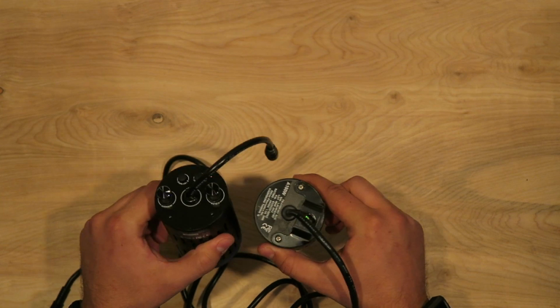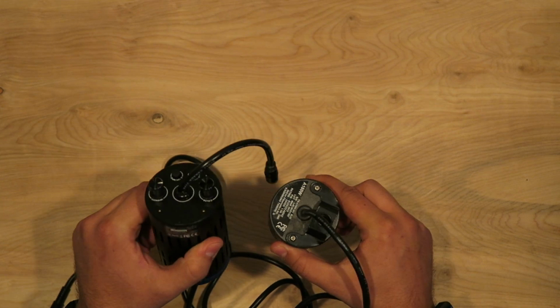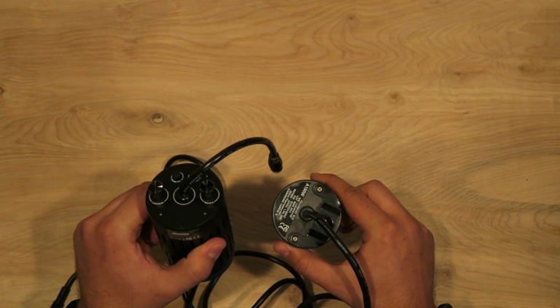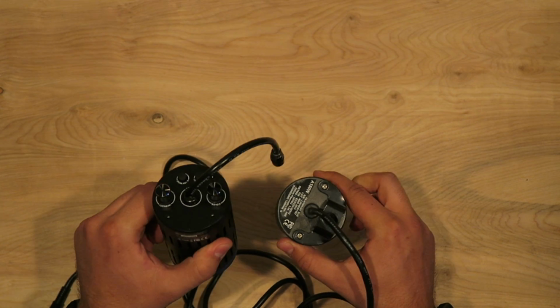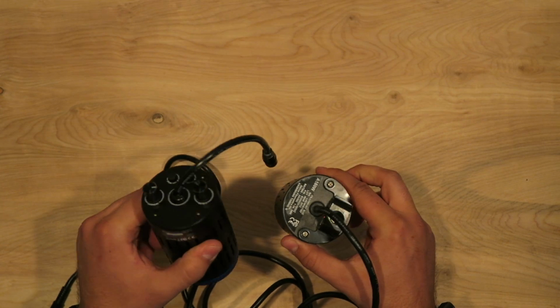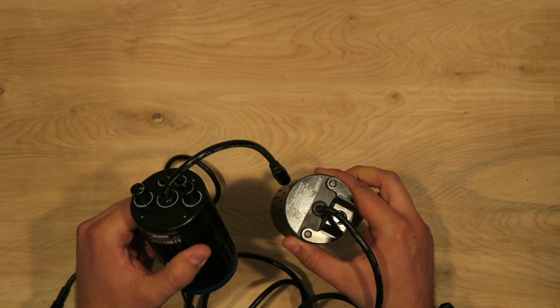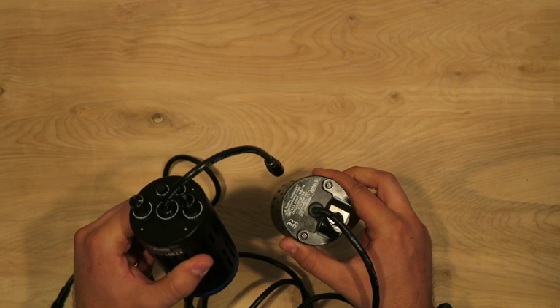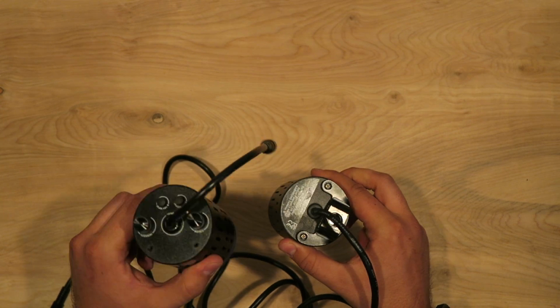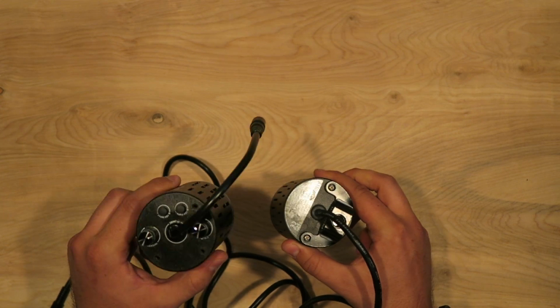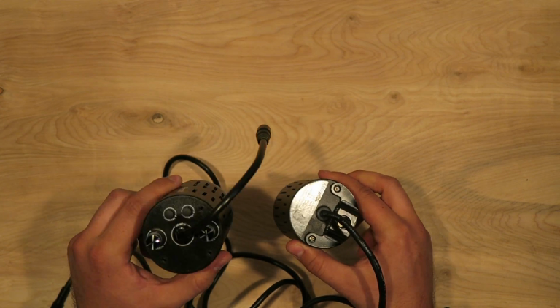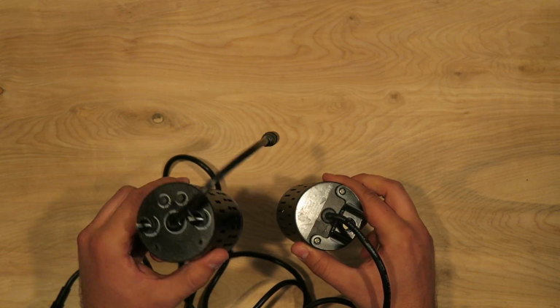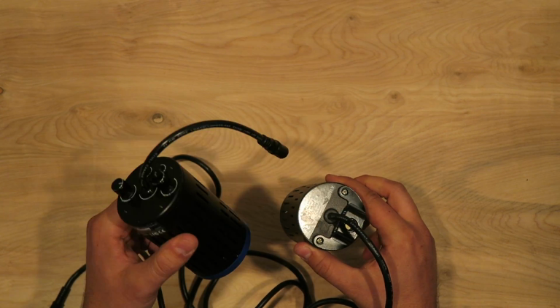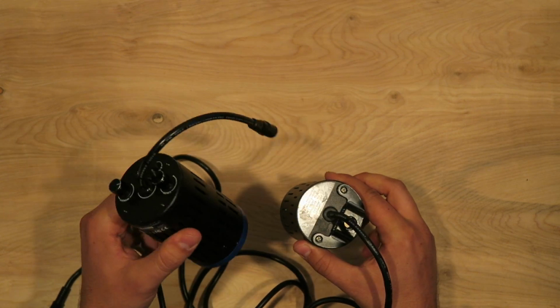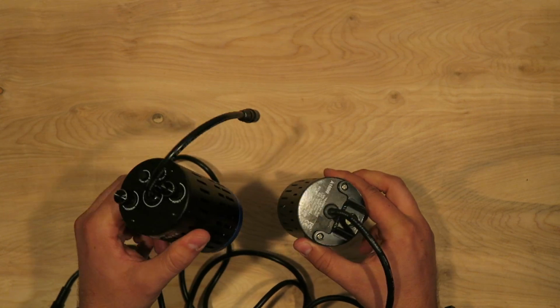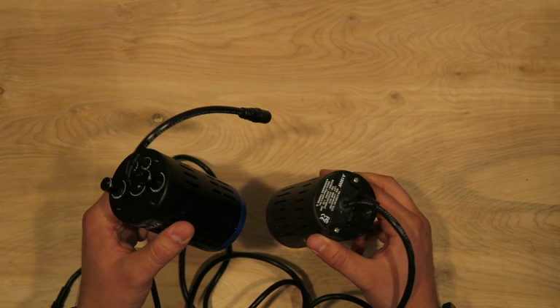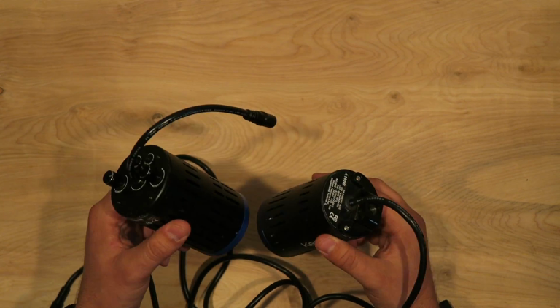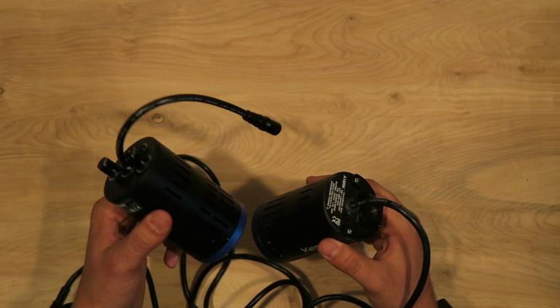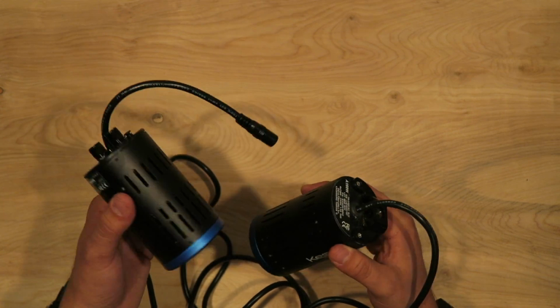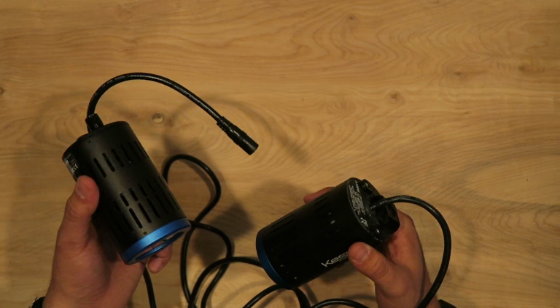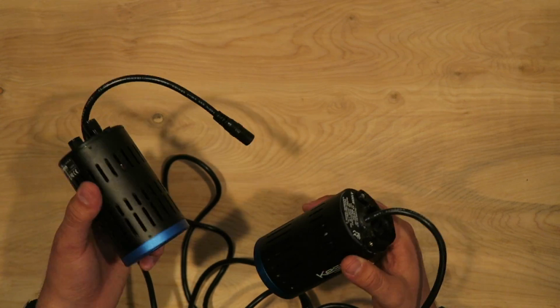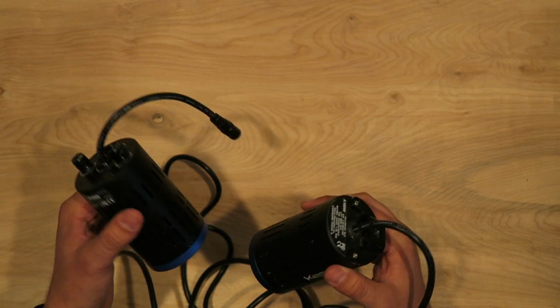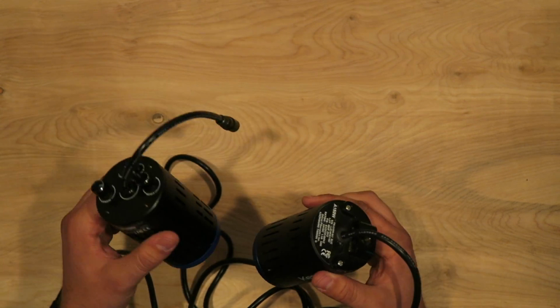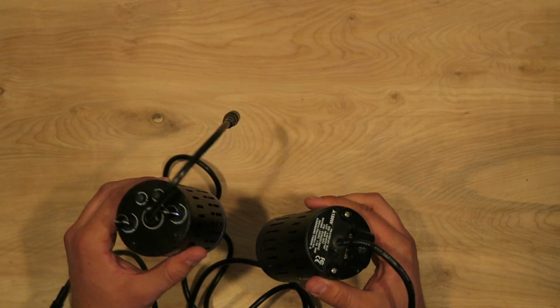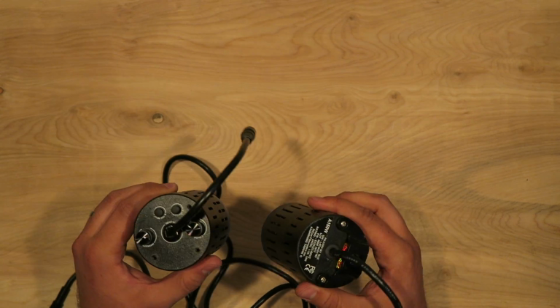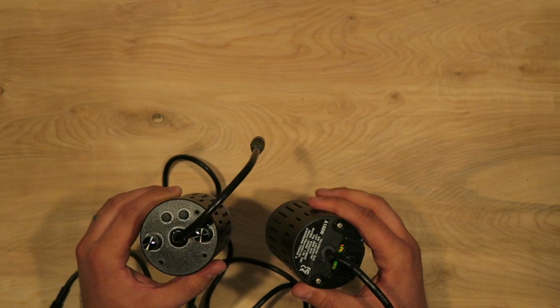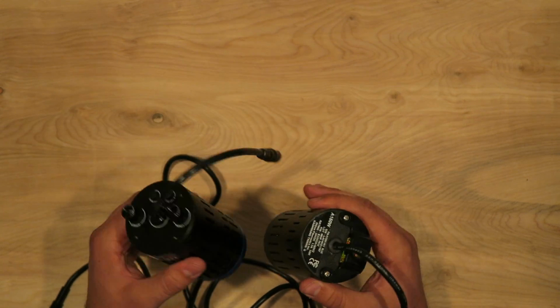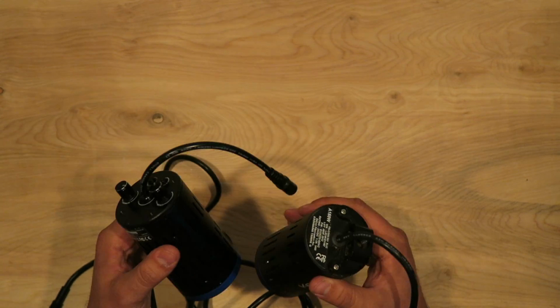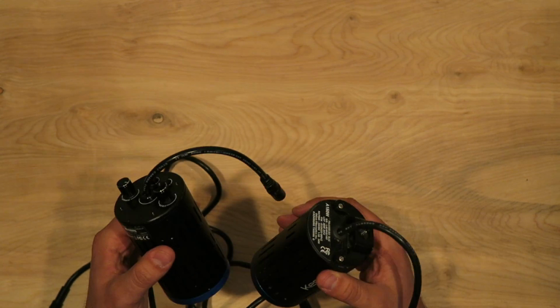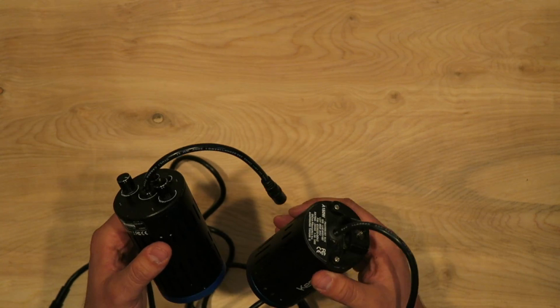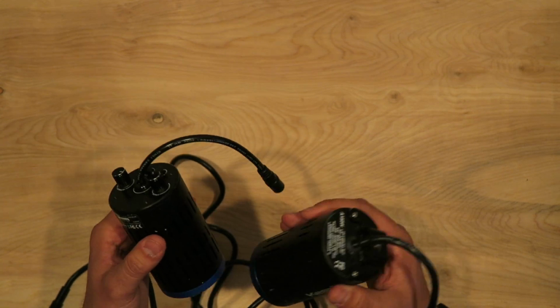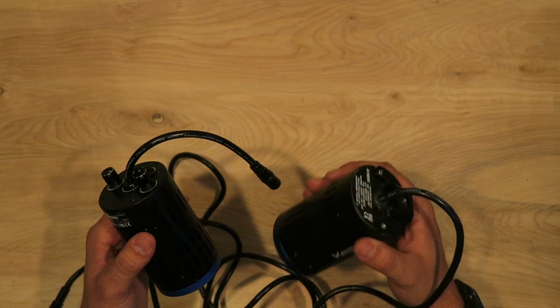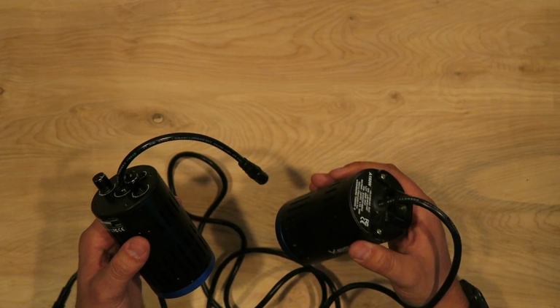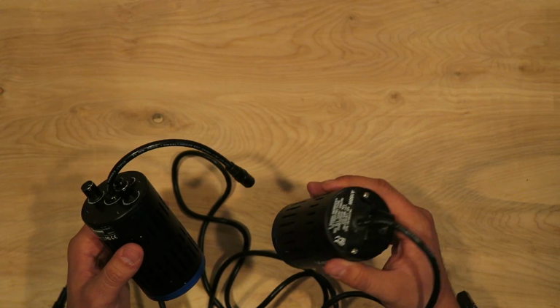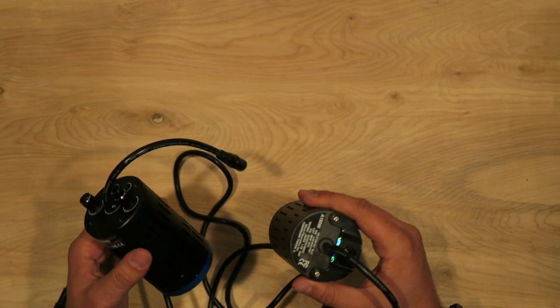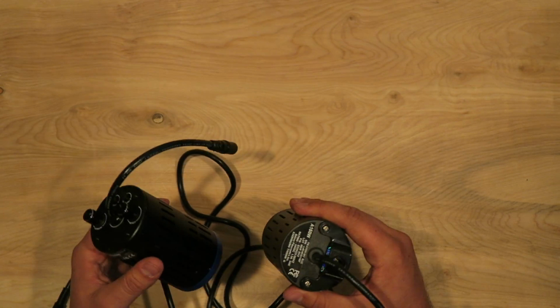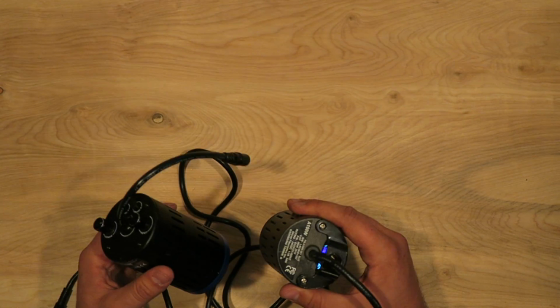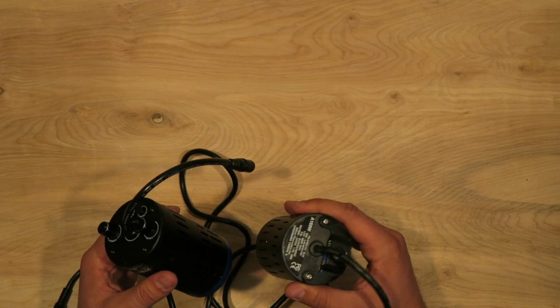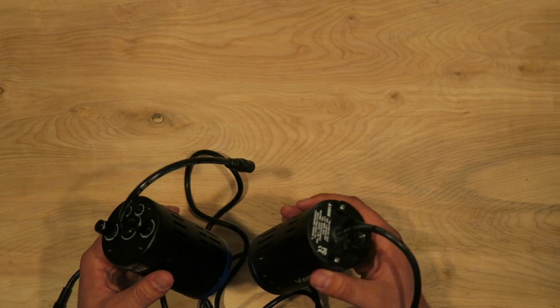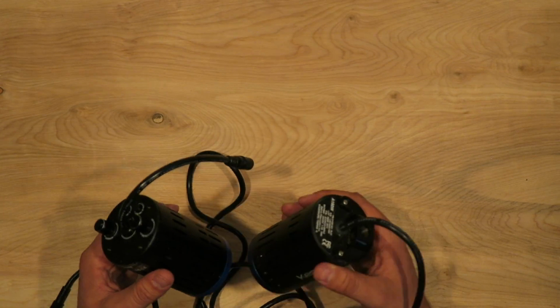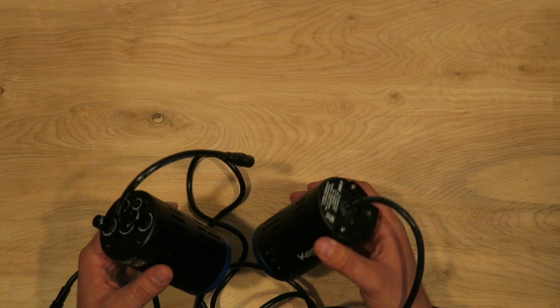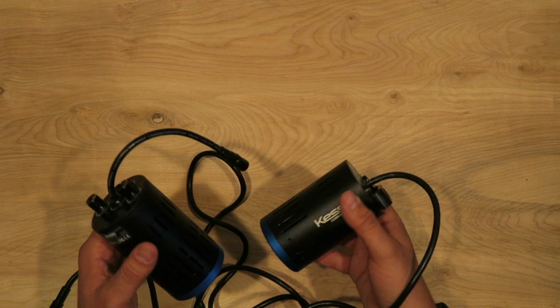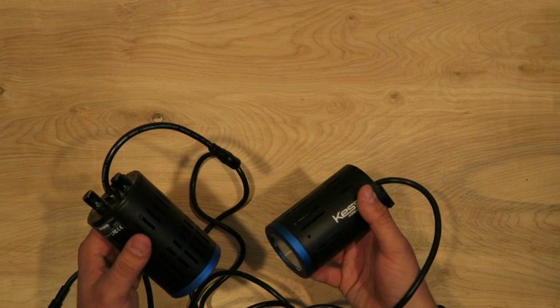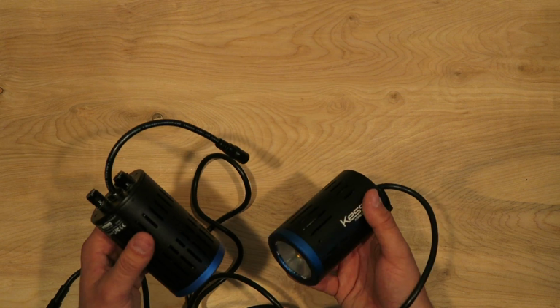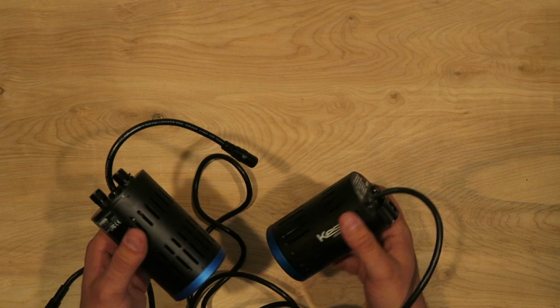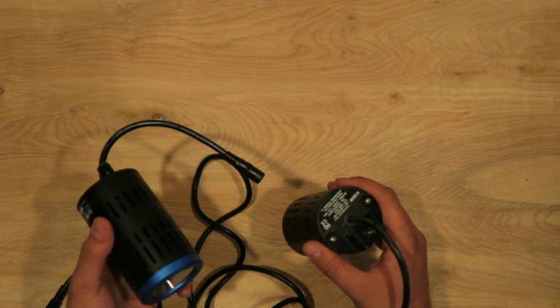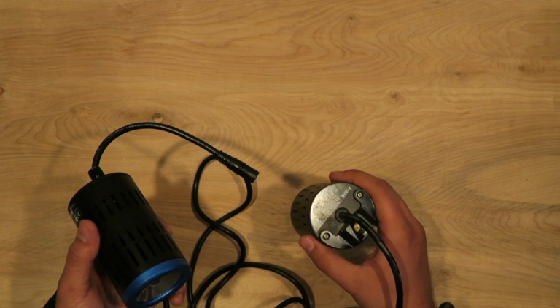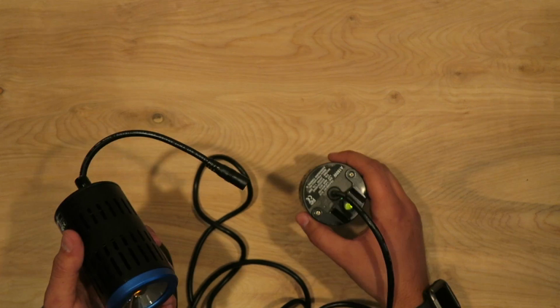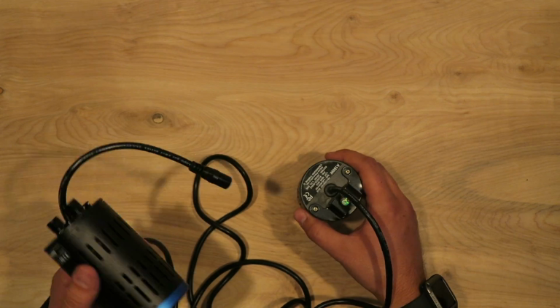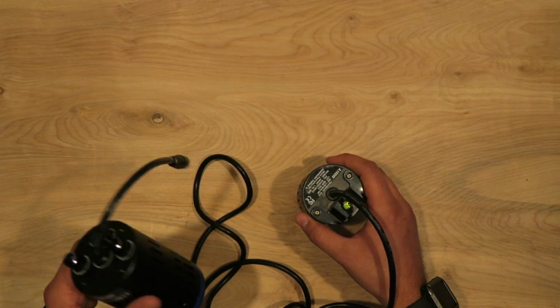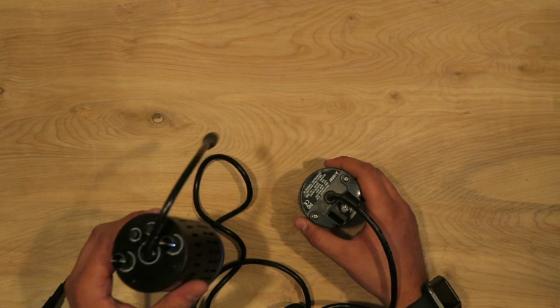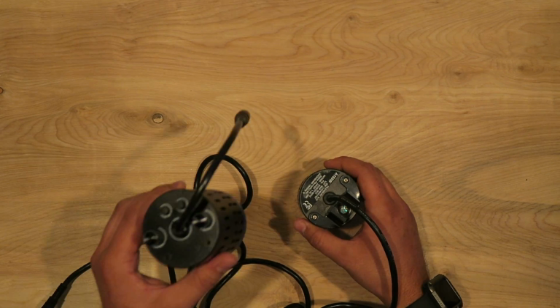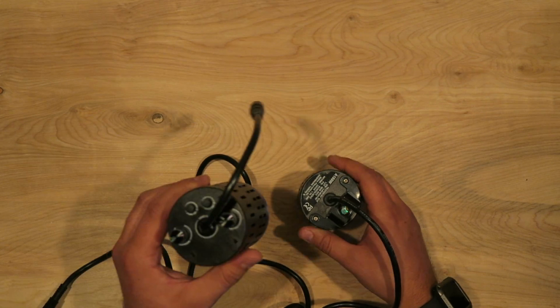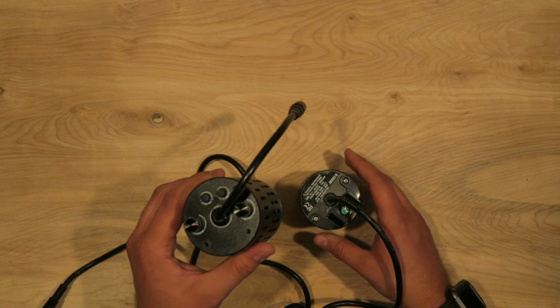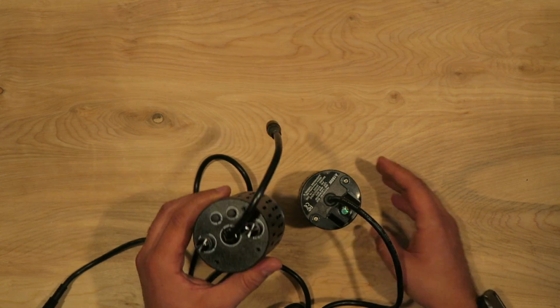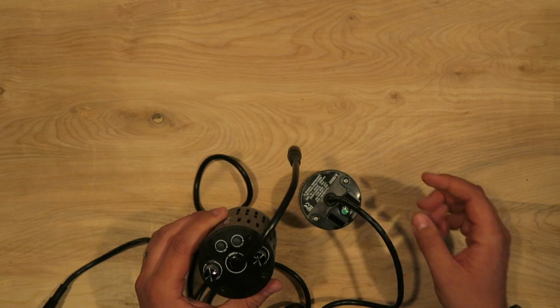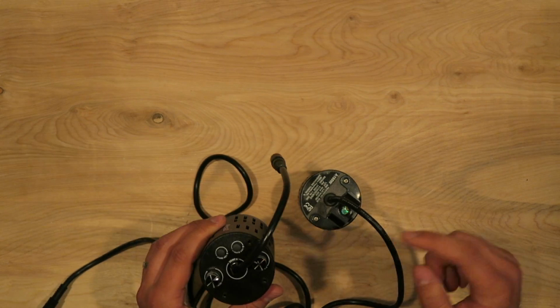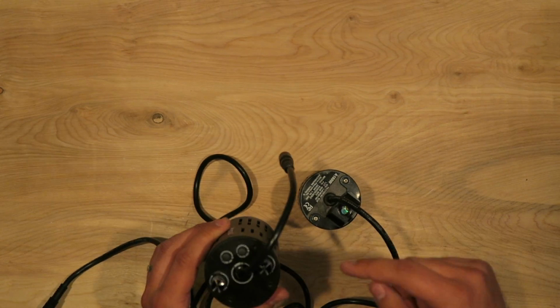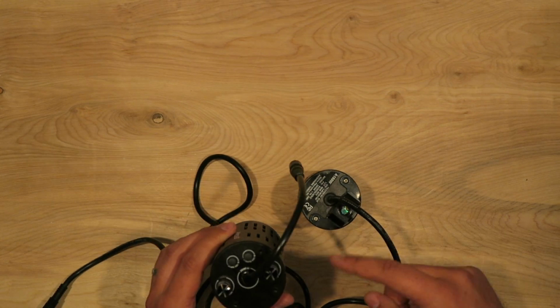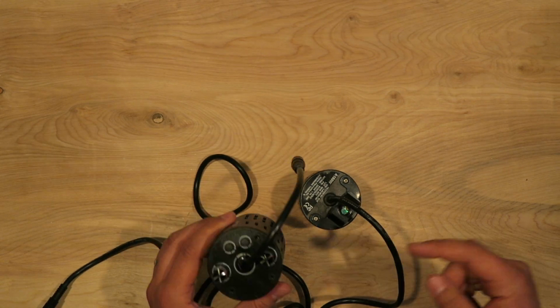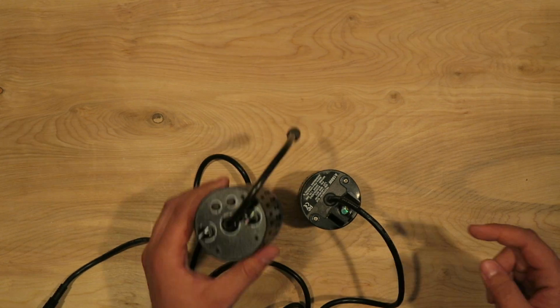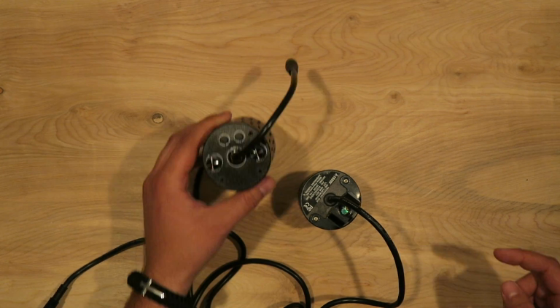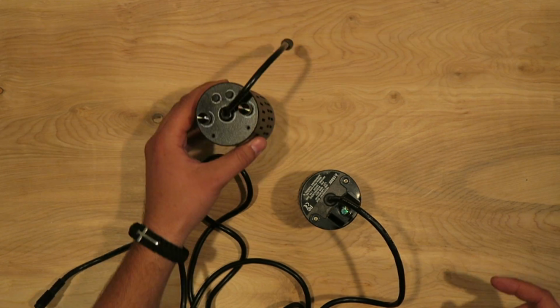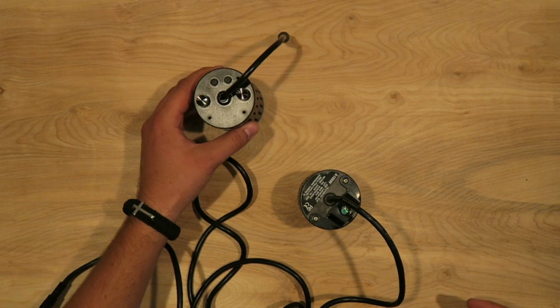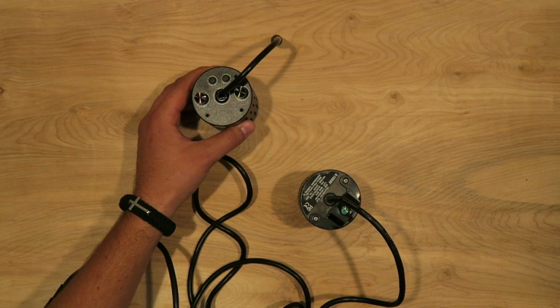This one also works with the Kessil Spectral Controller, which the A150W does not. So that's really nice that the A160 is fully tunable and compatible with the controller.